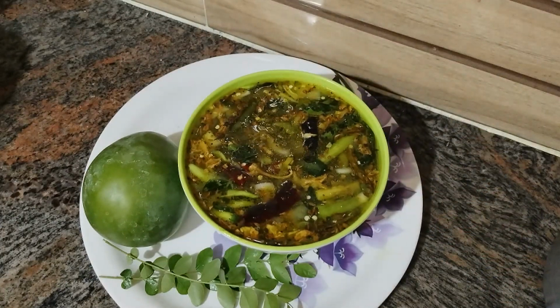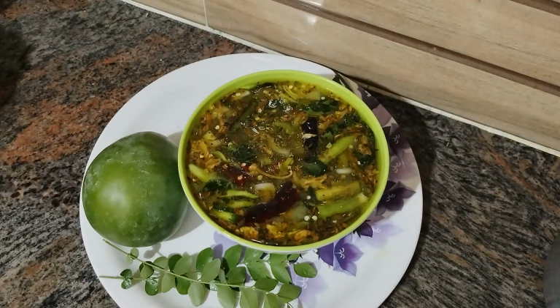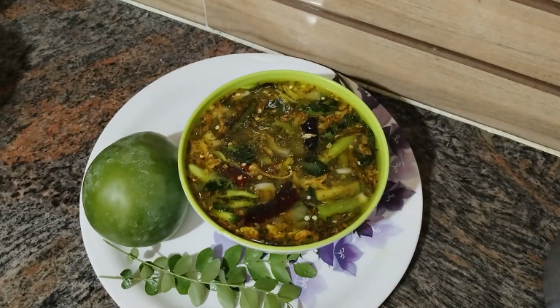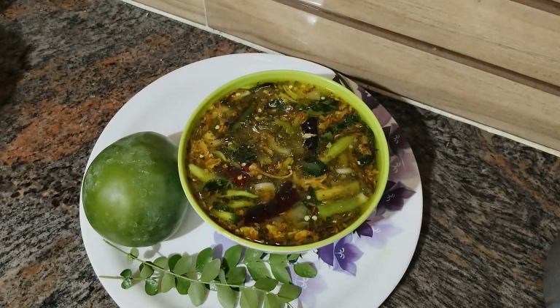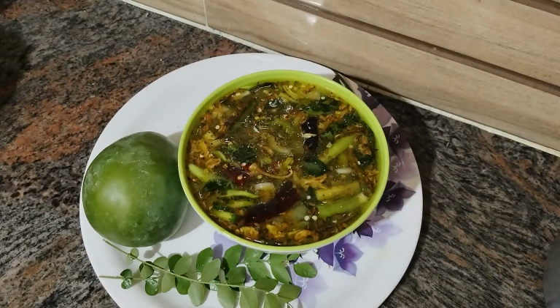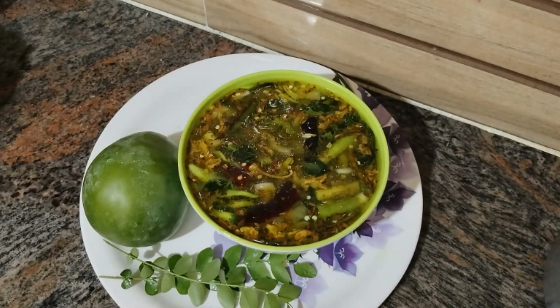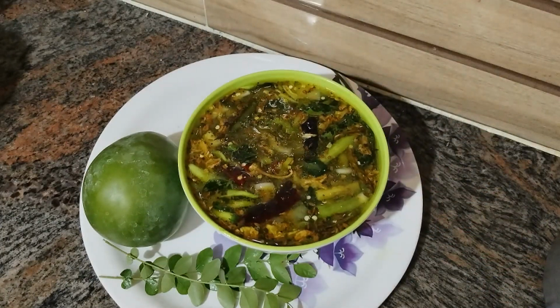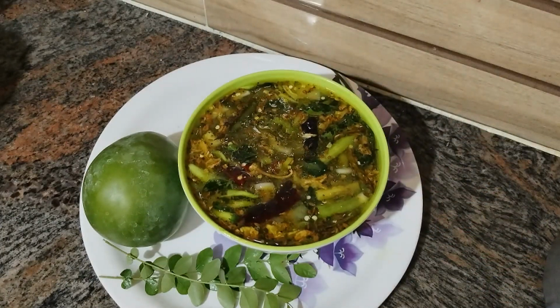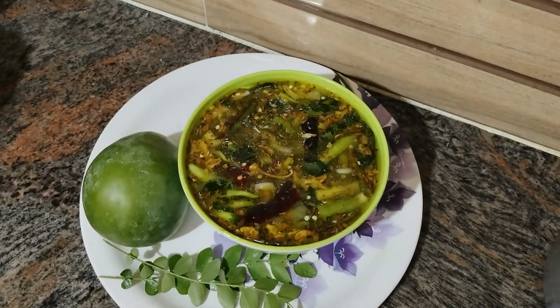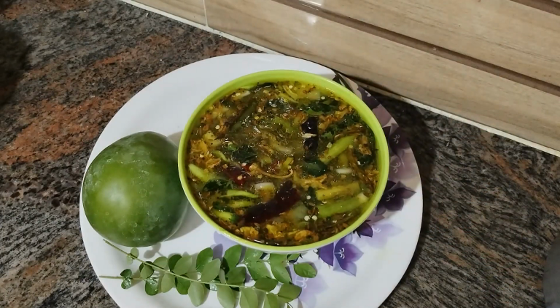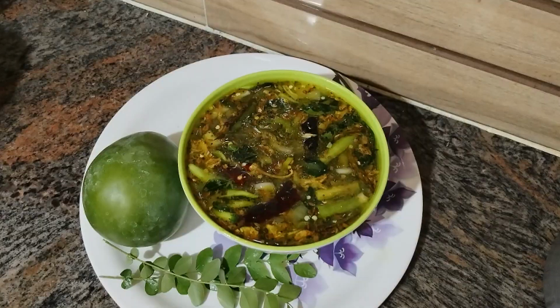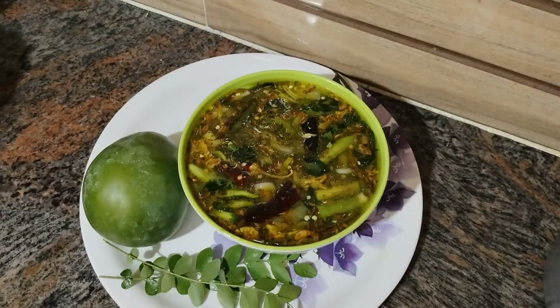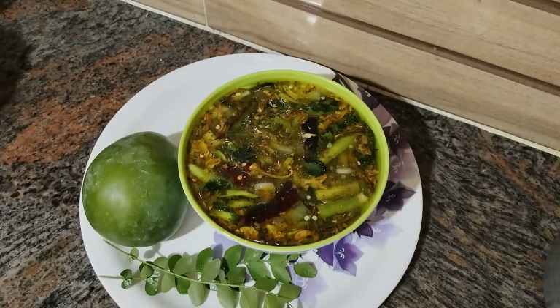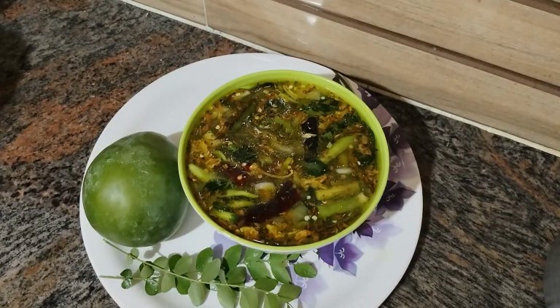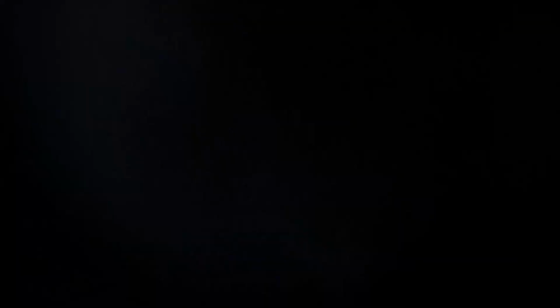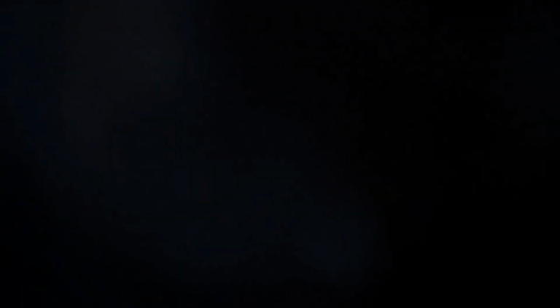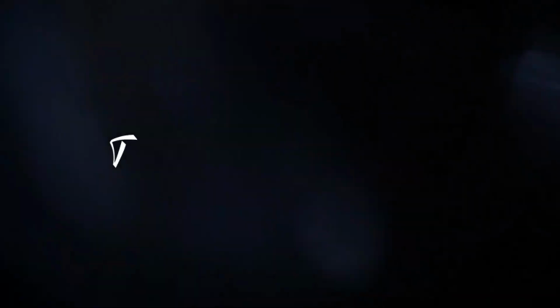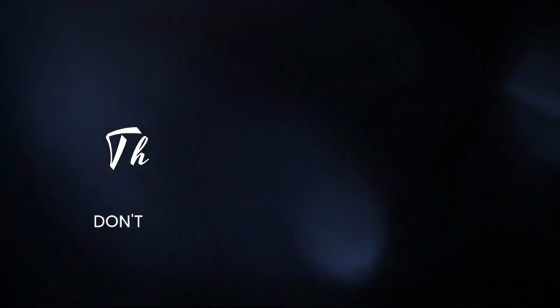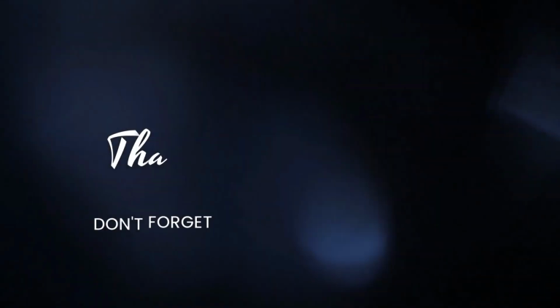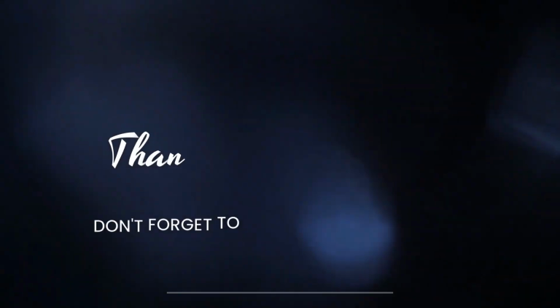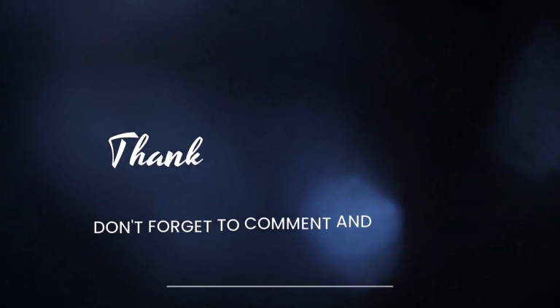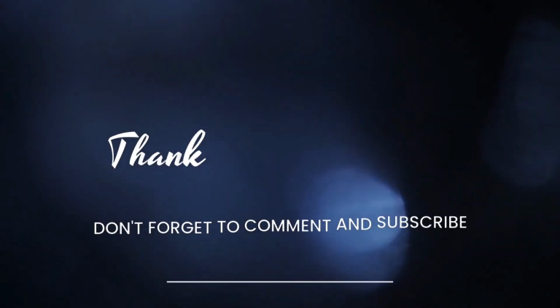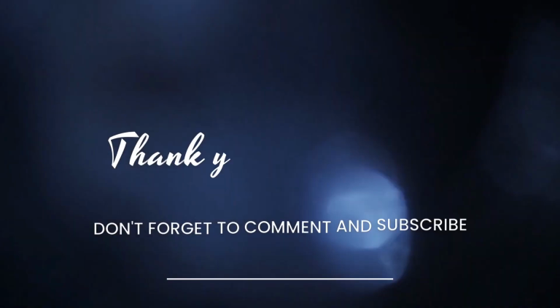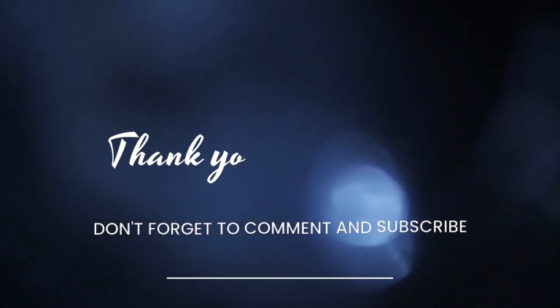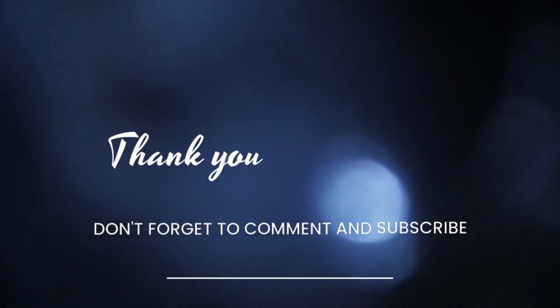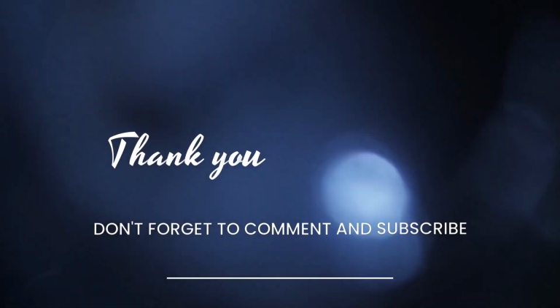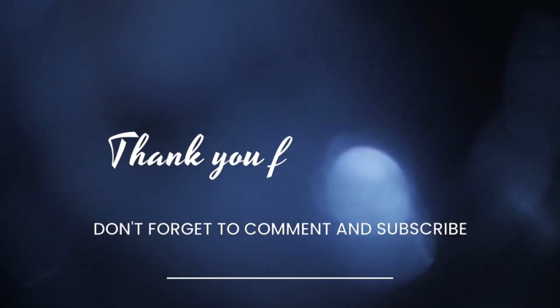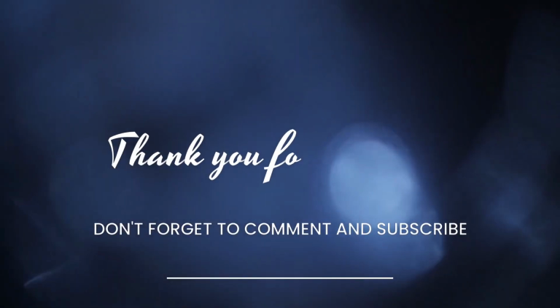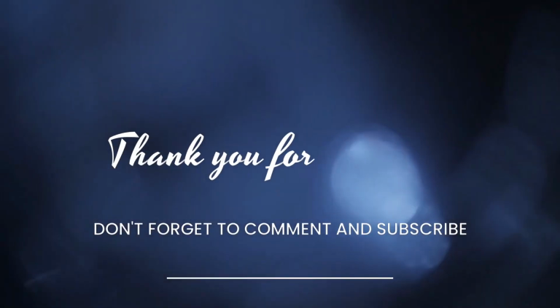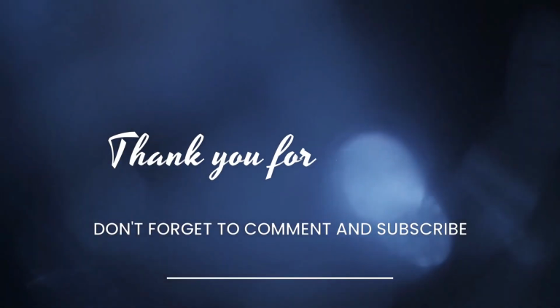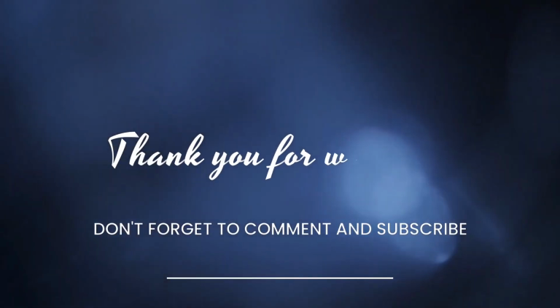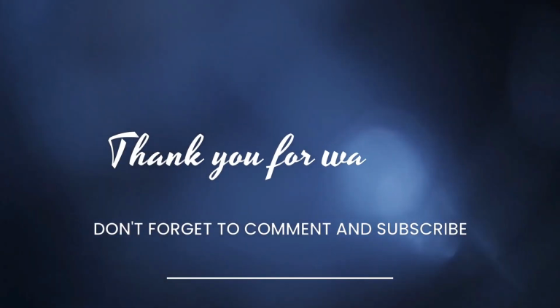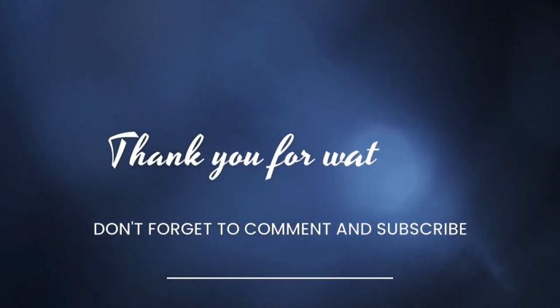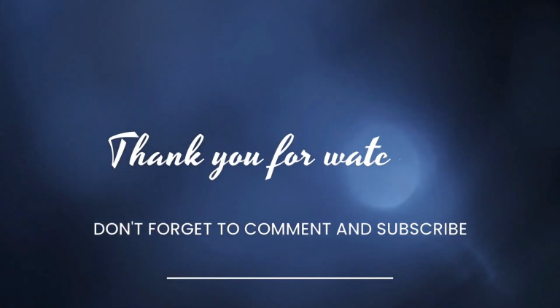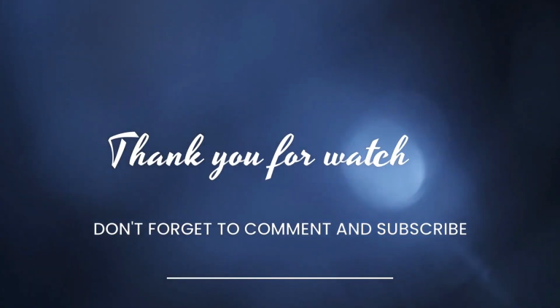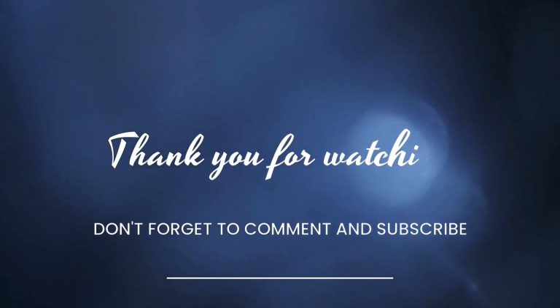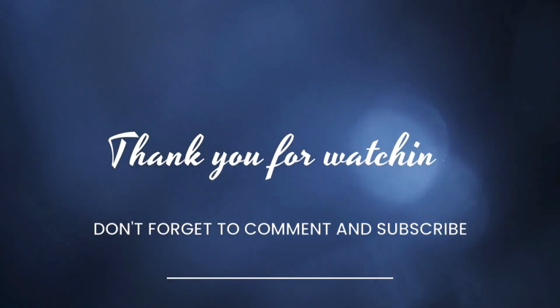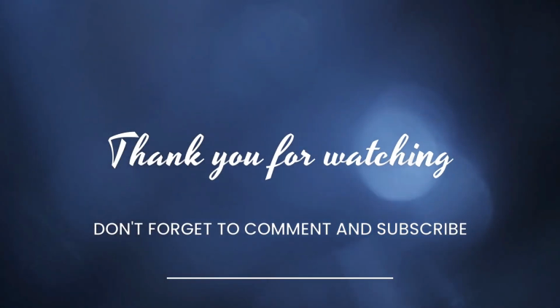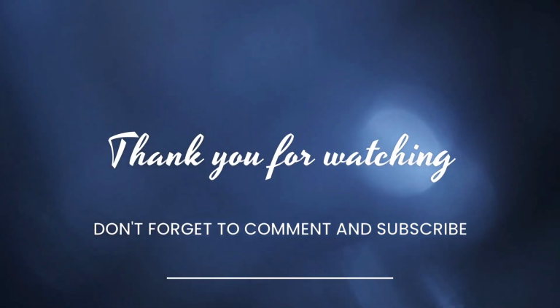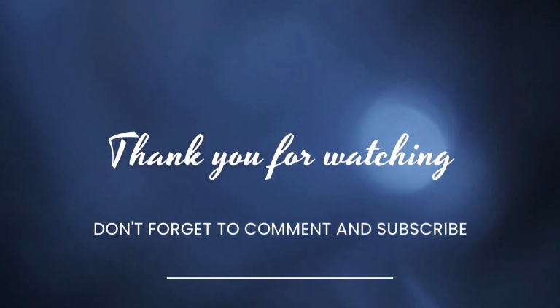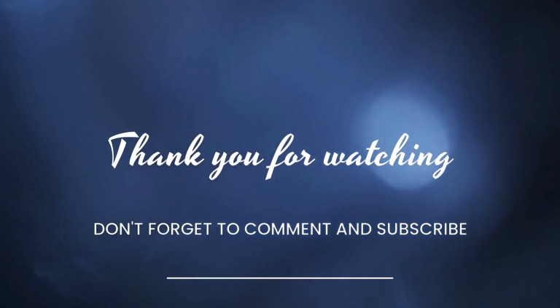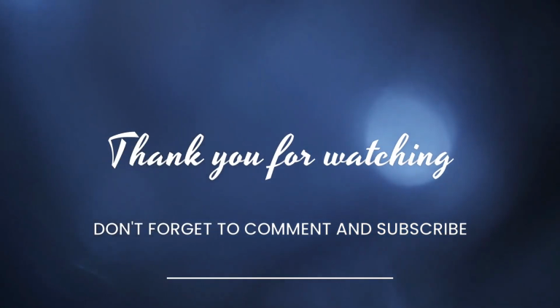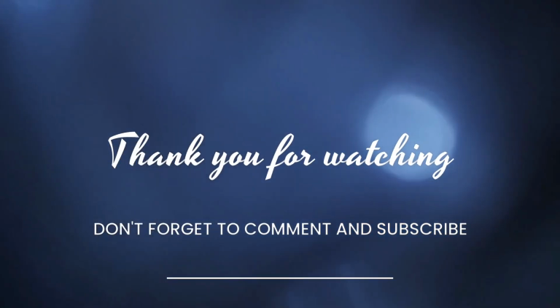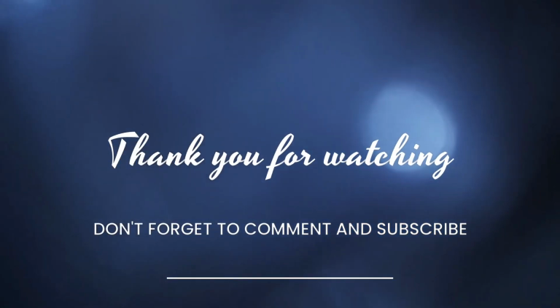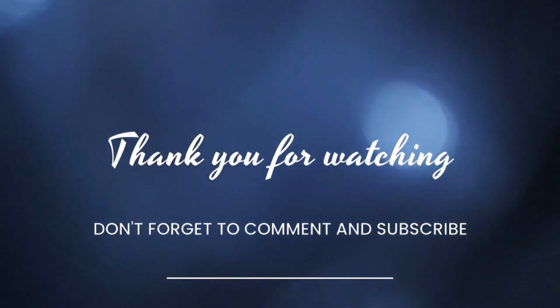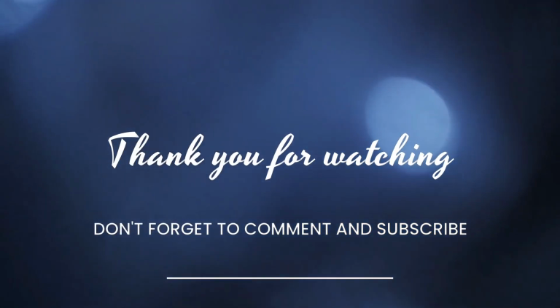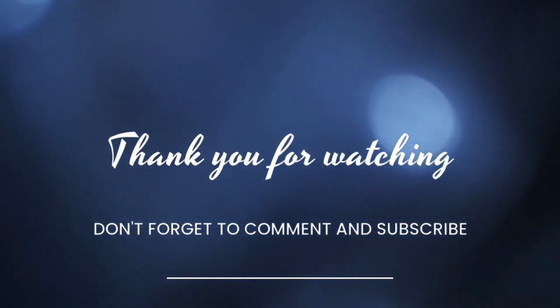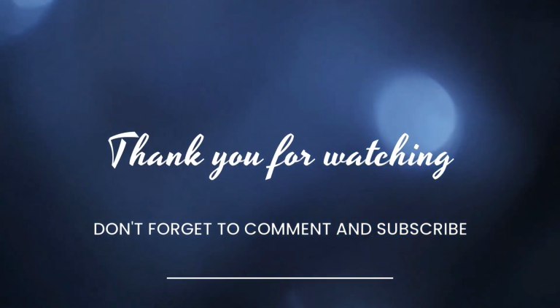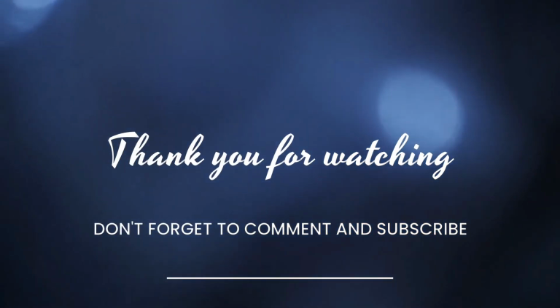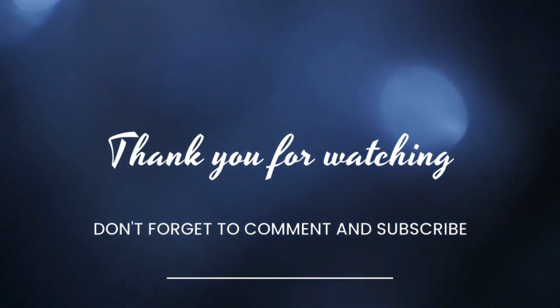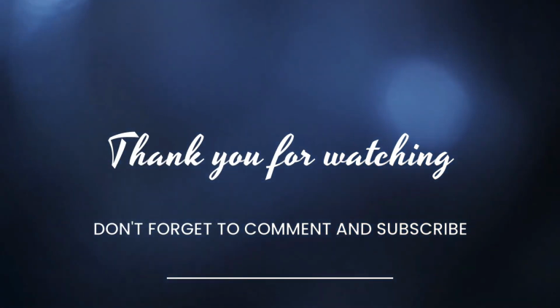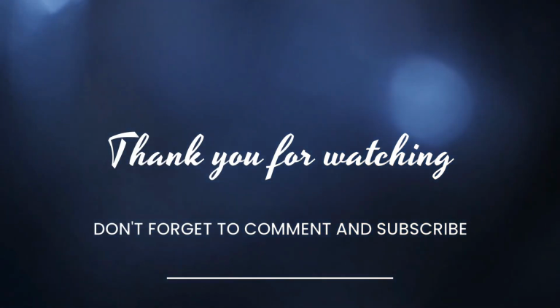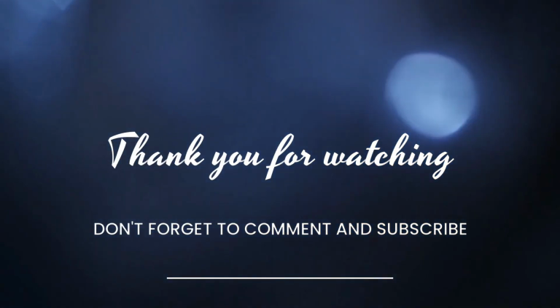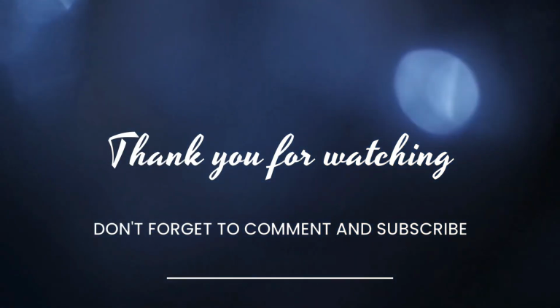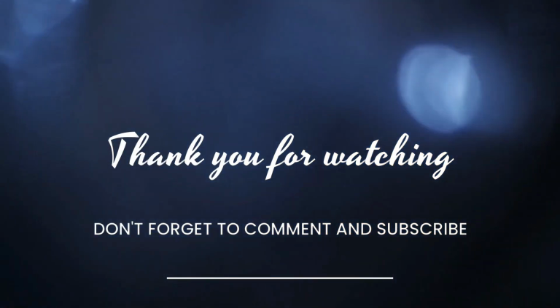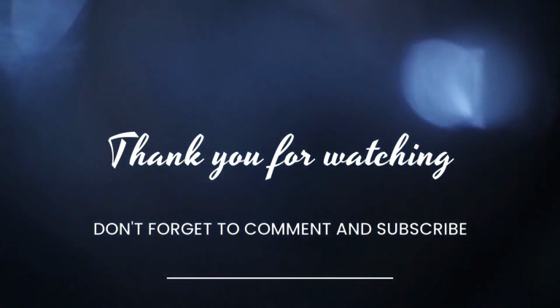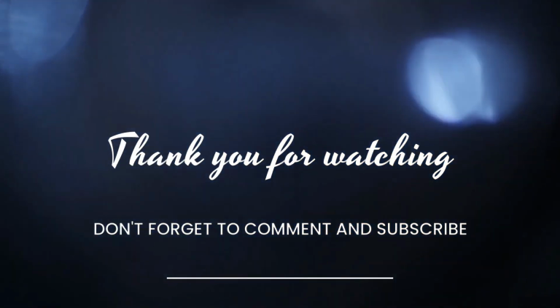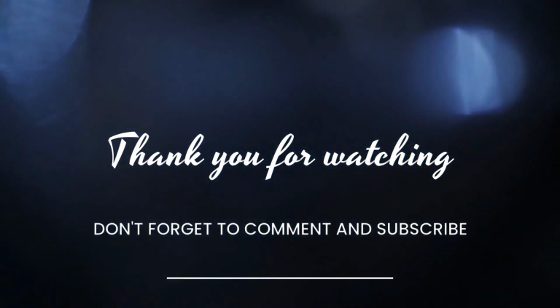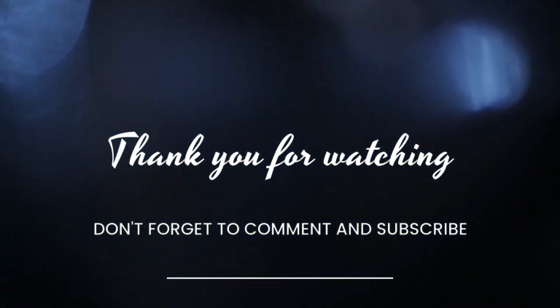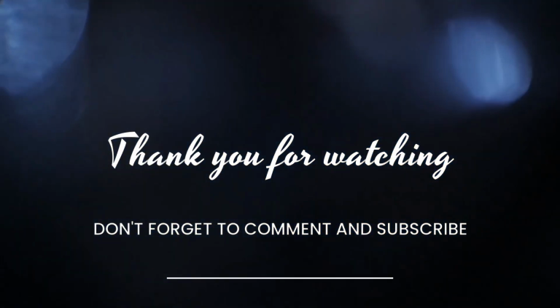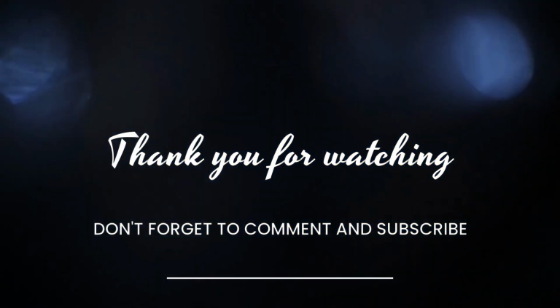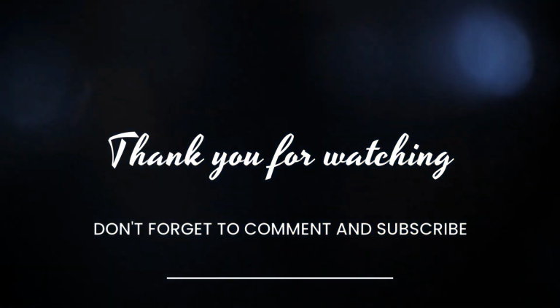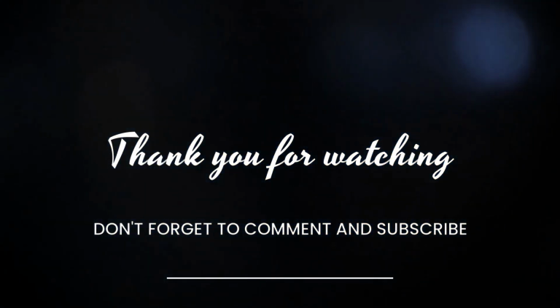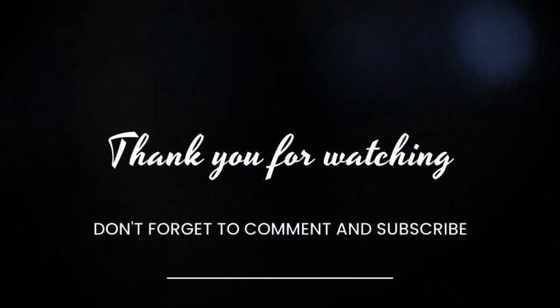I hope to see all of you in the comments. Please subscribe to my channel. Please like and share. Thank you for watching.